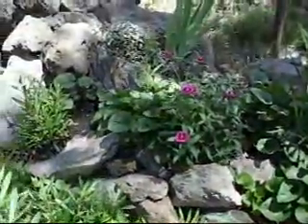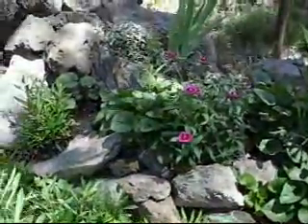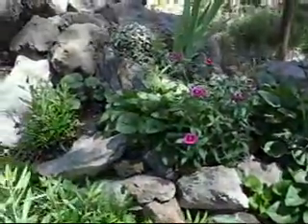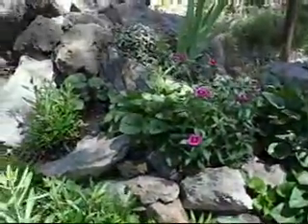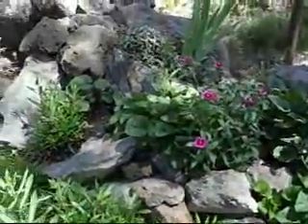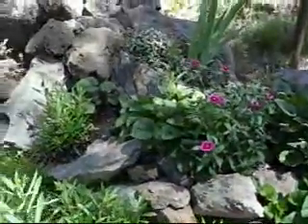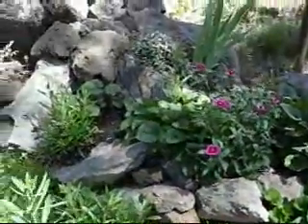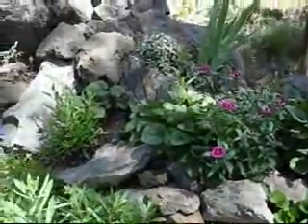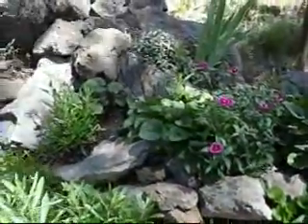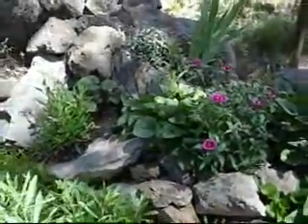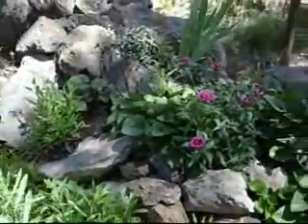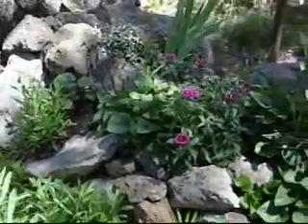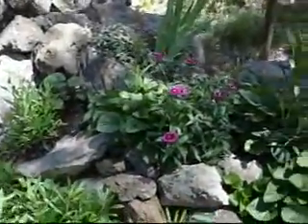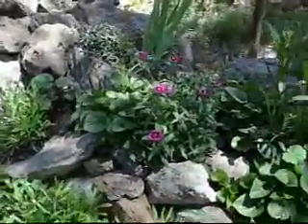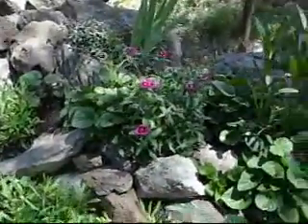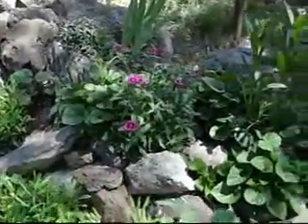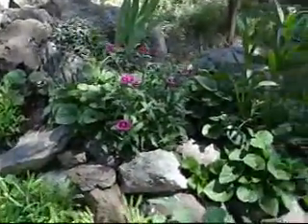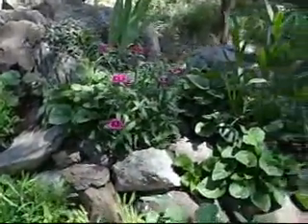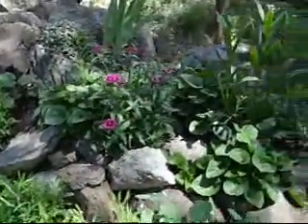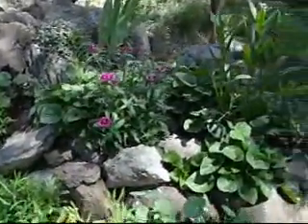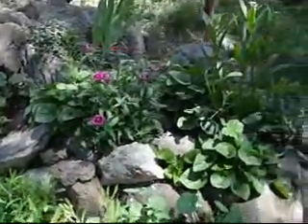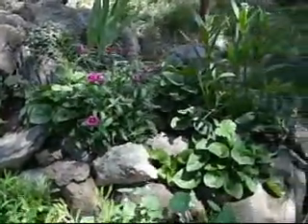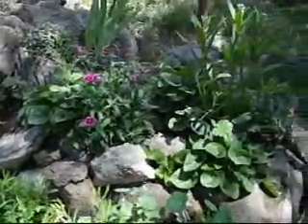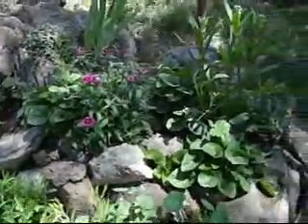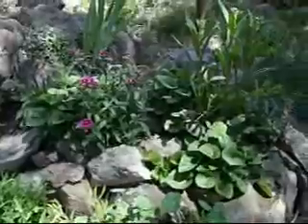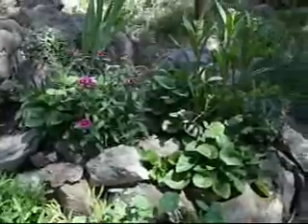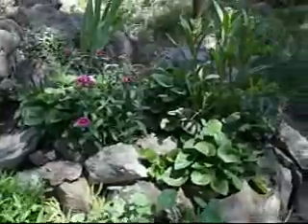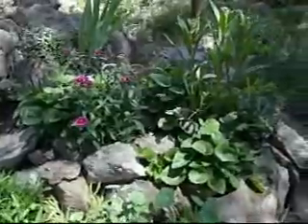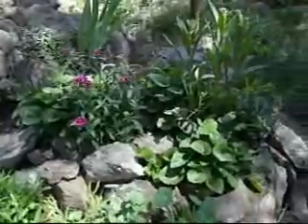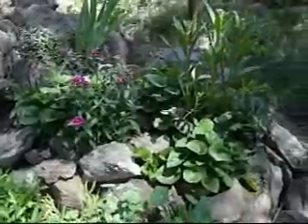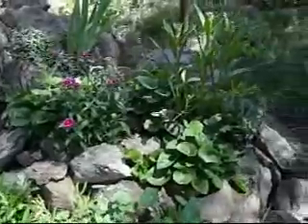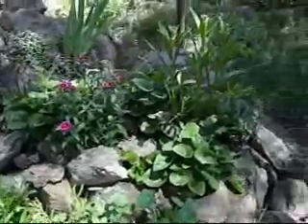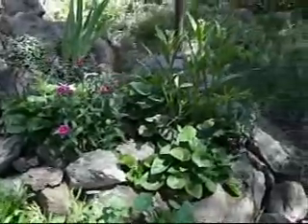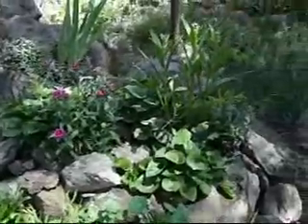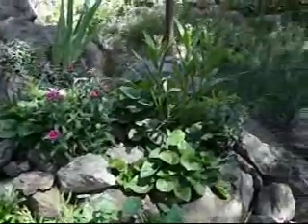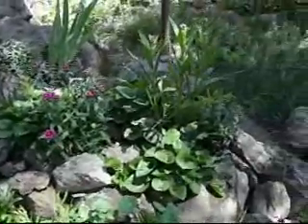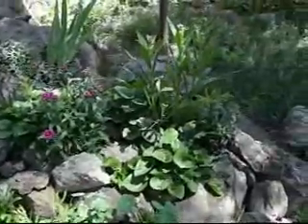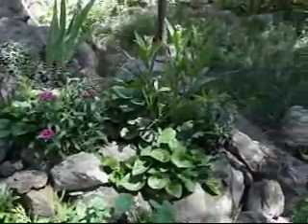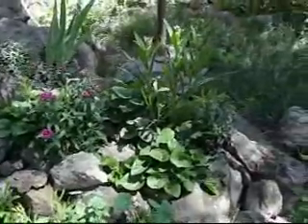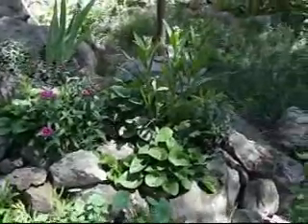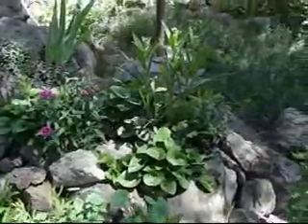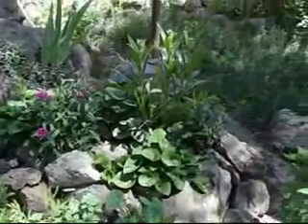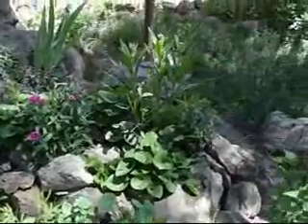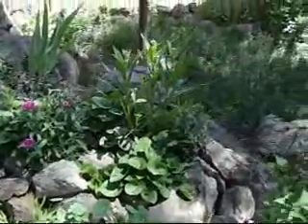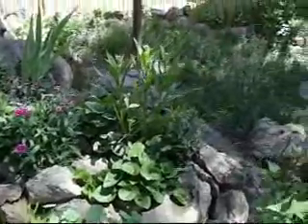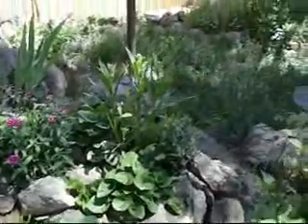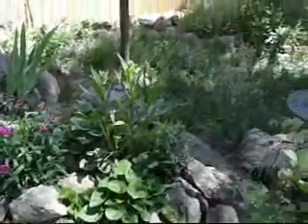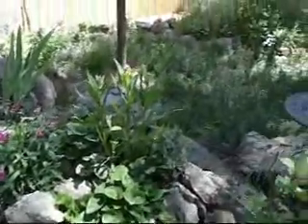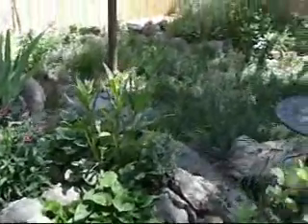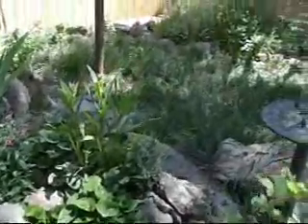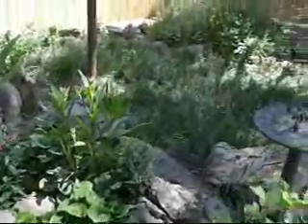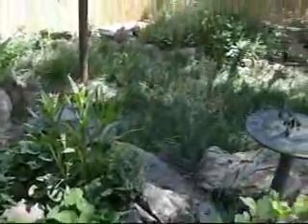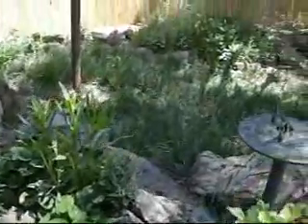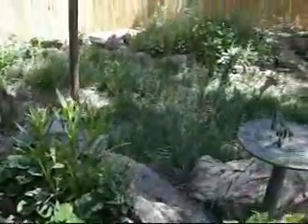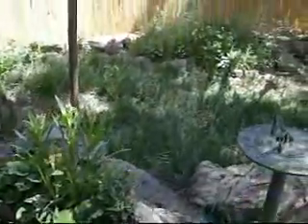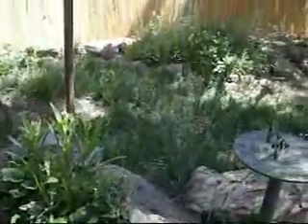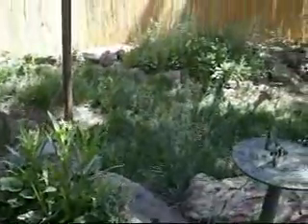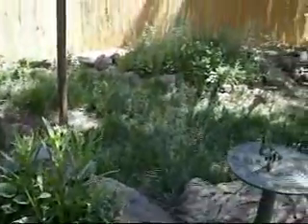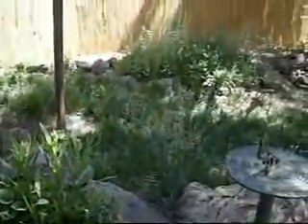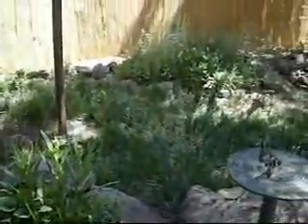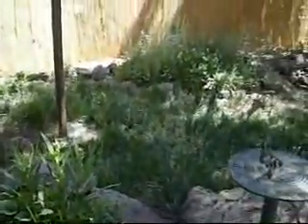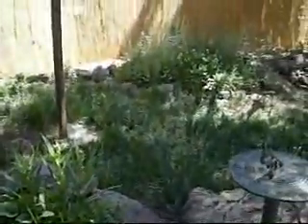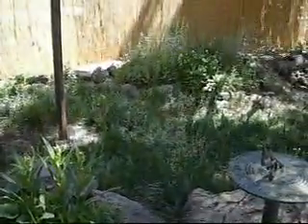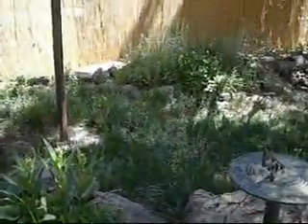Some of the flowers in the rock garden are doing really well. We're planting some violets. Got another rock garden over there too.